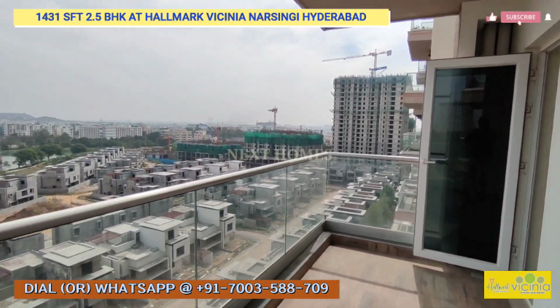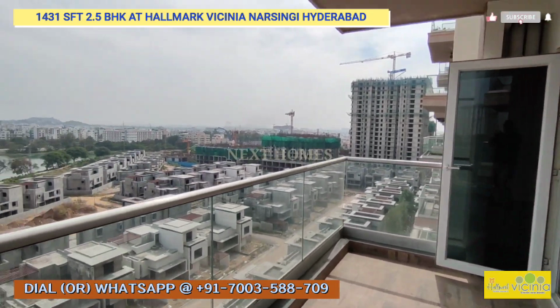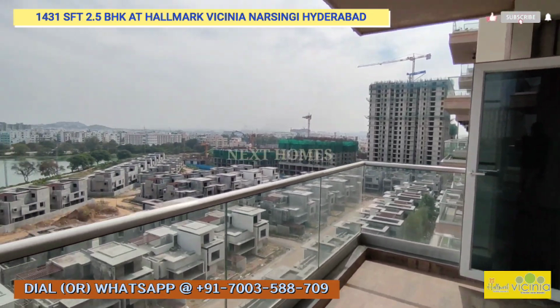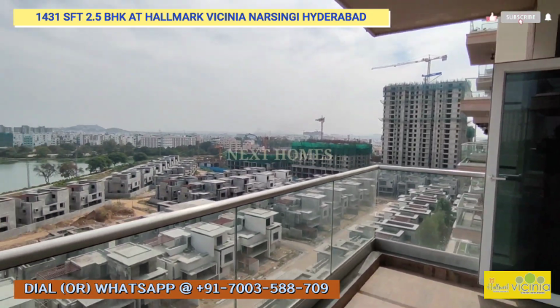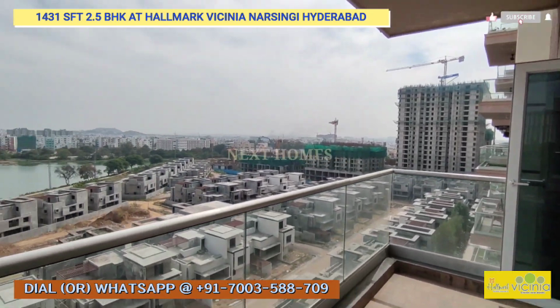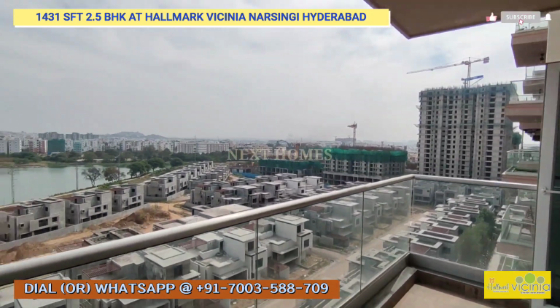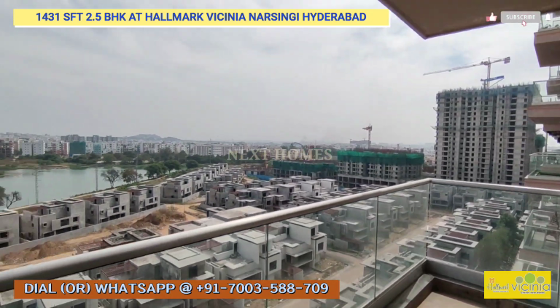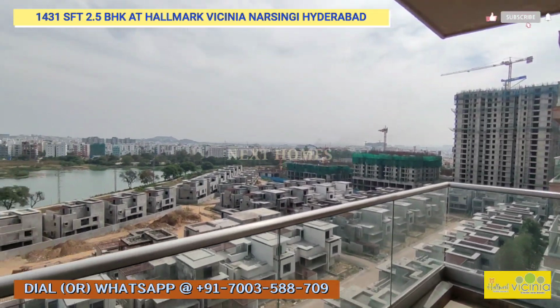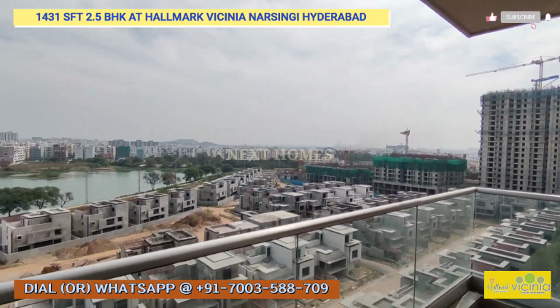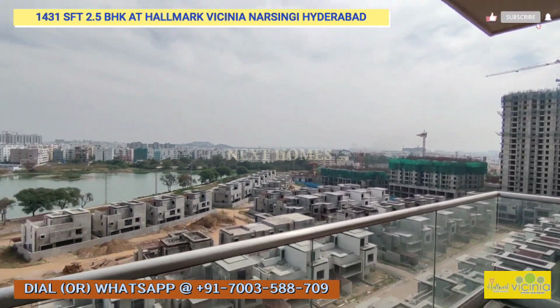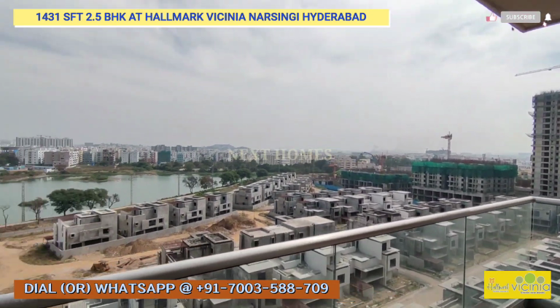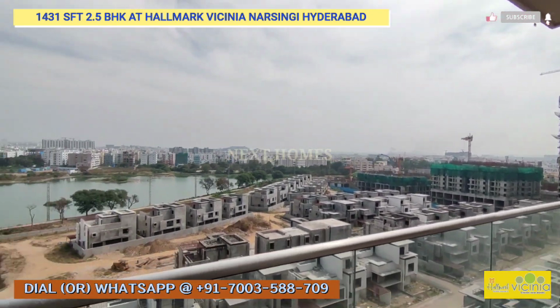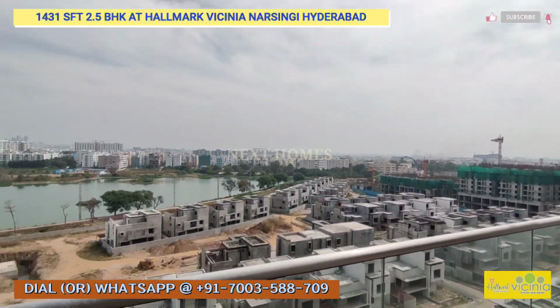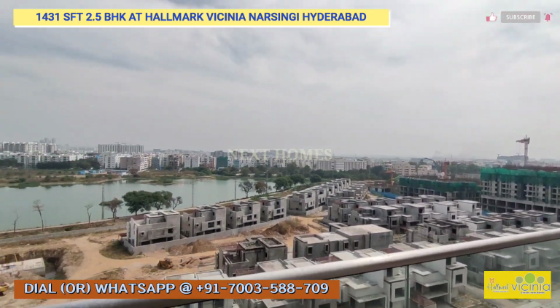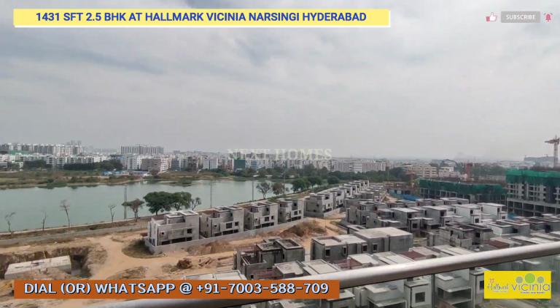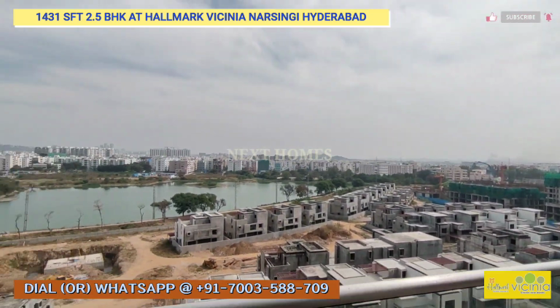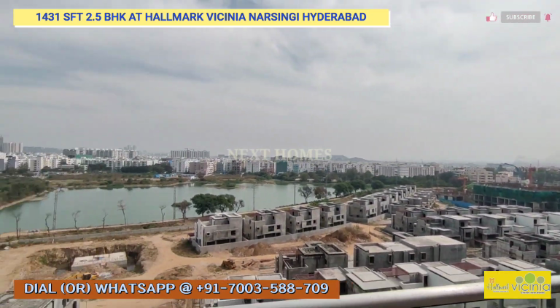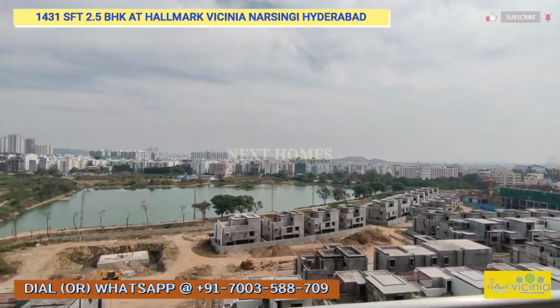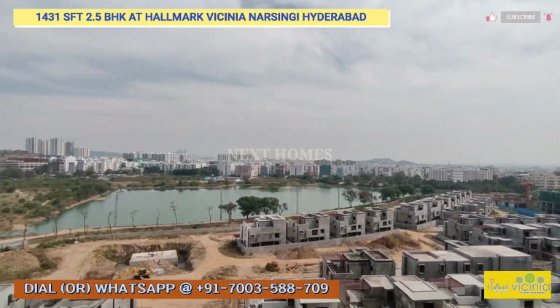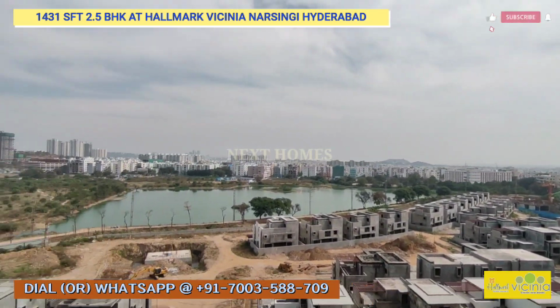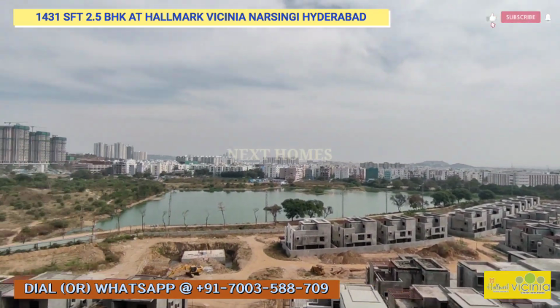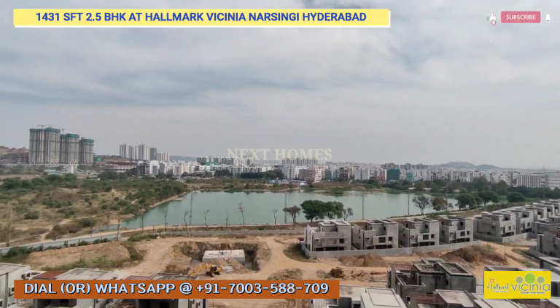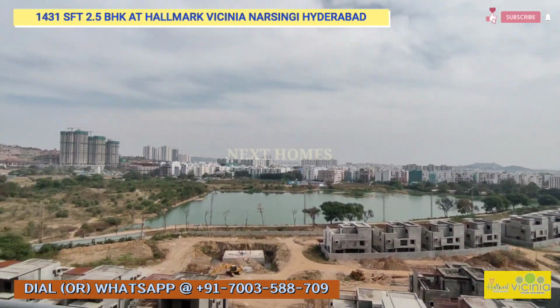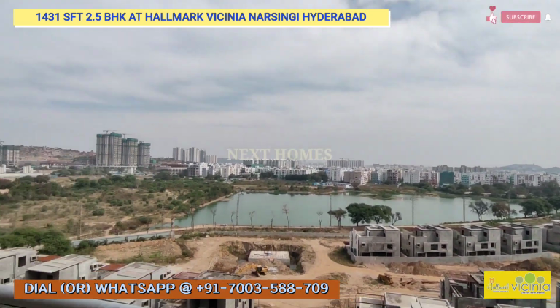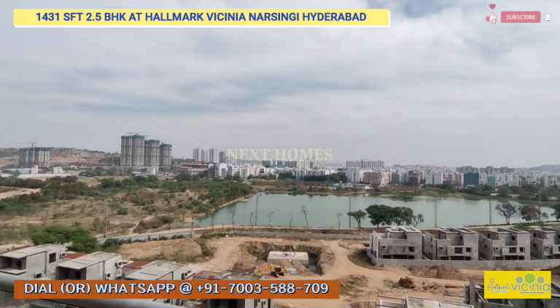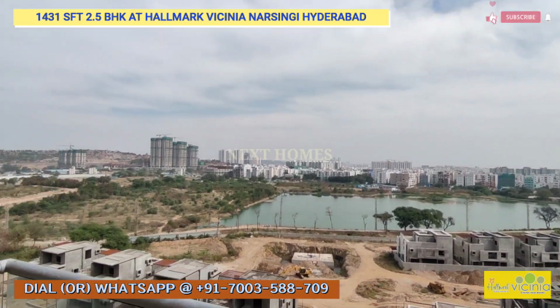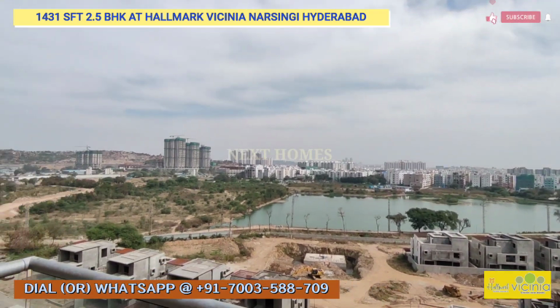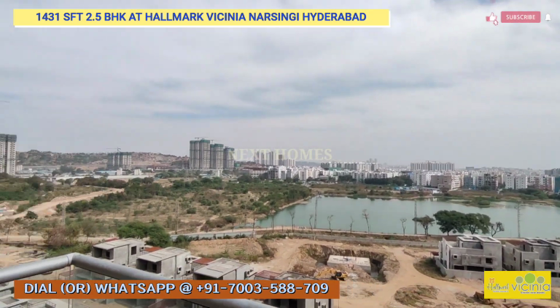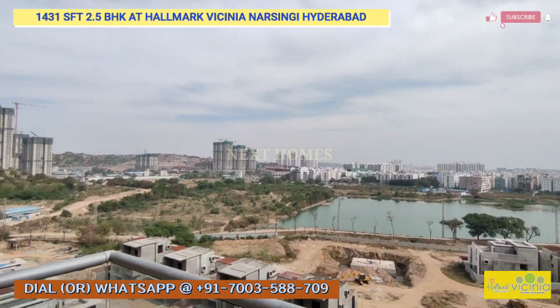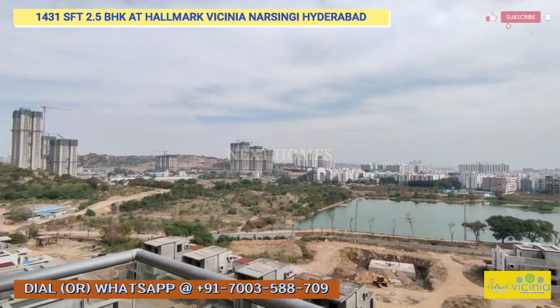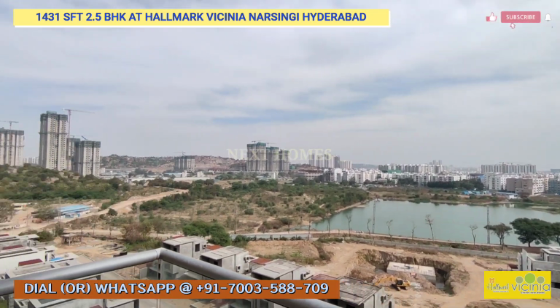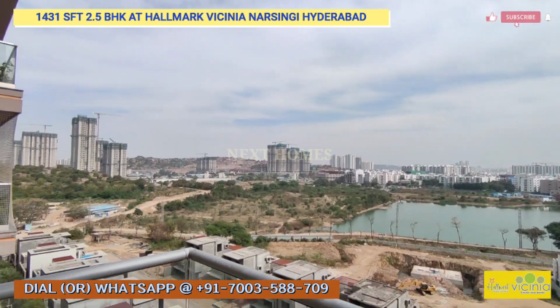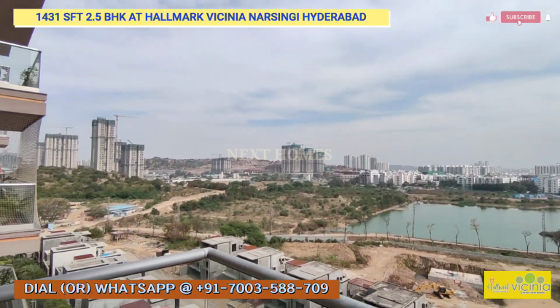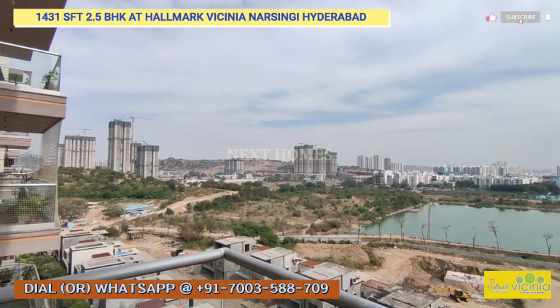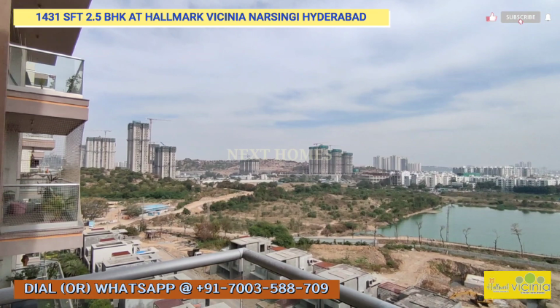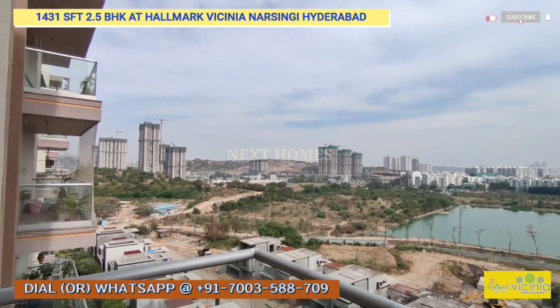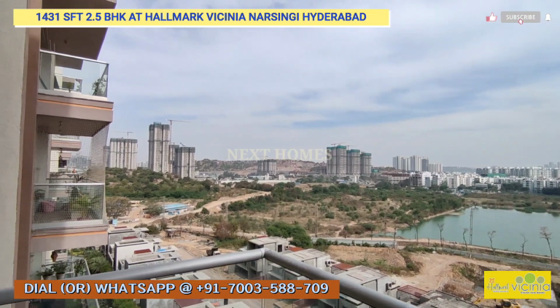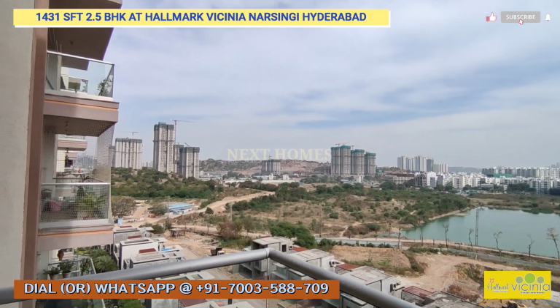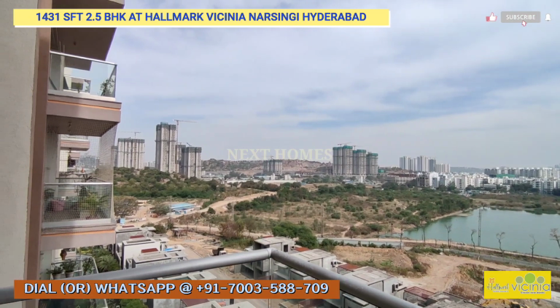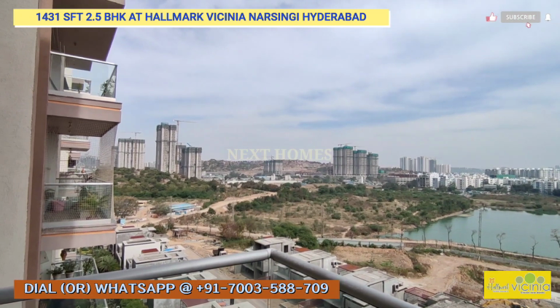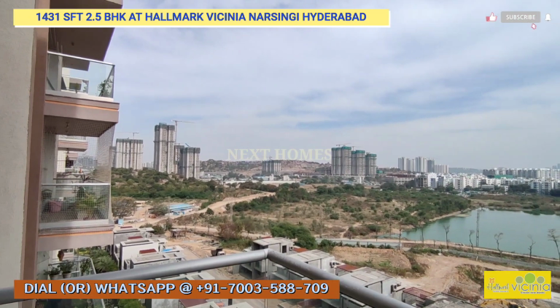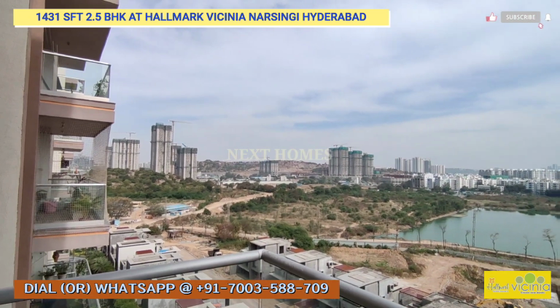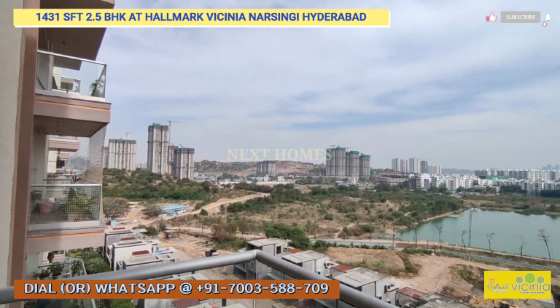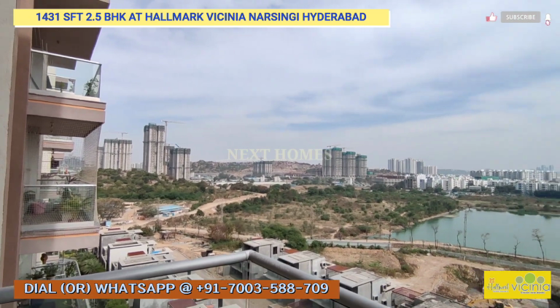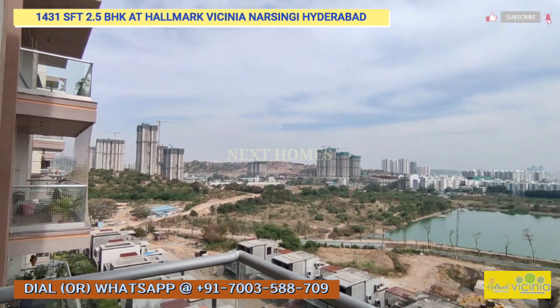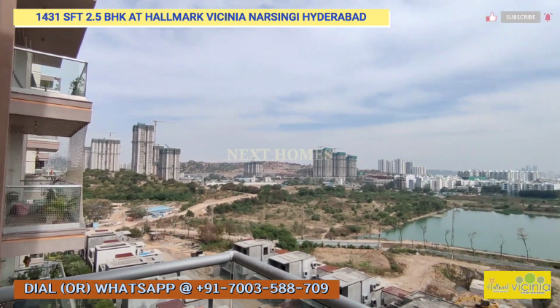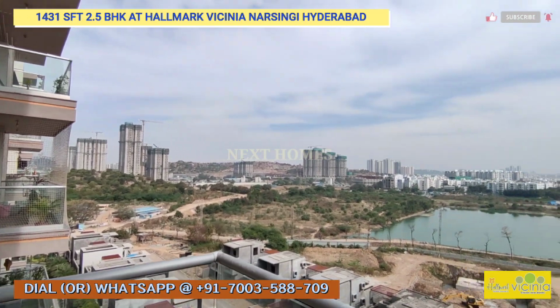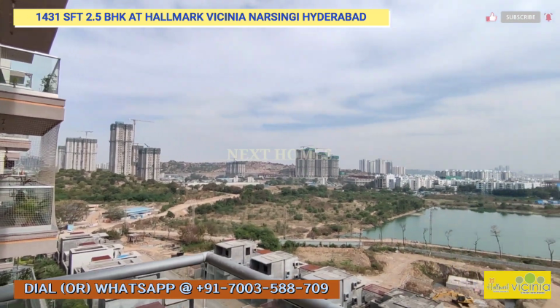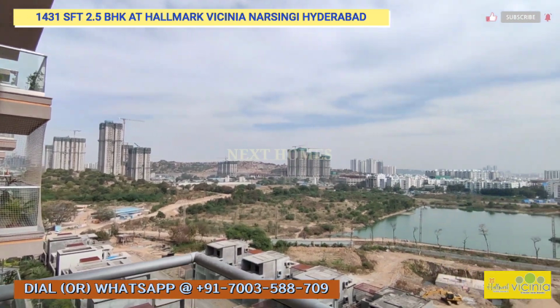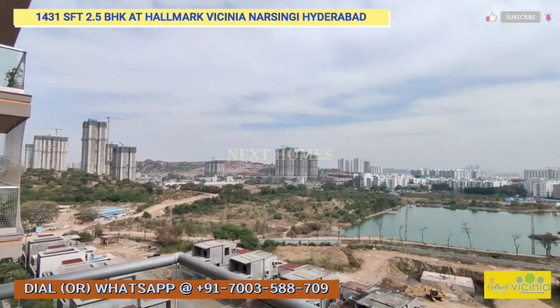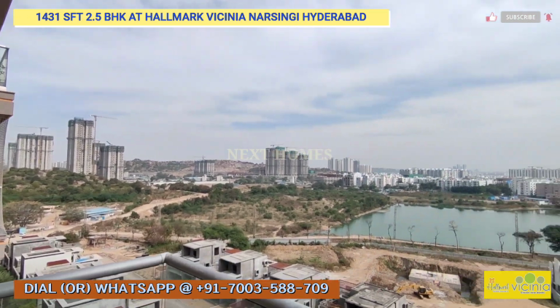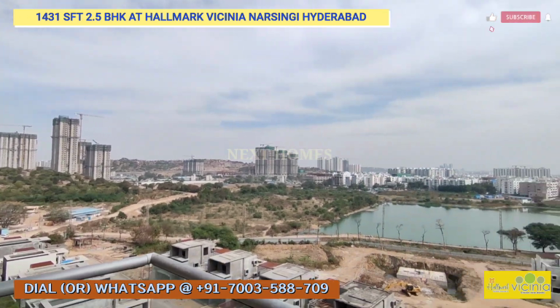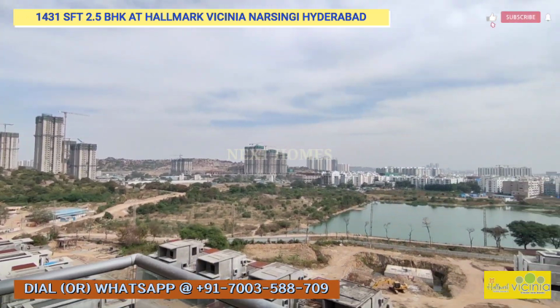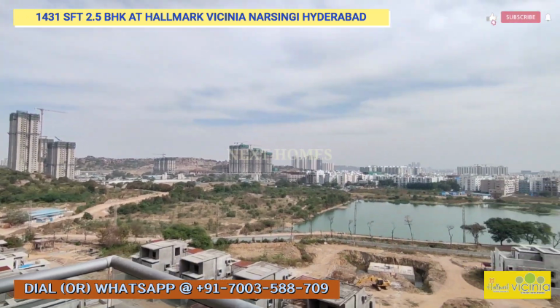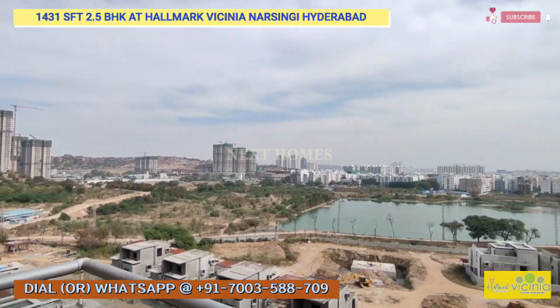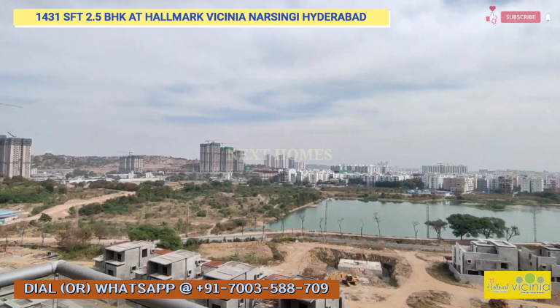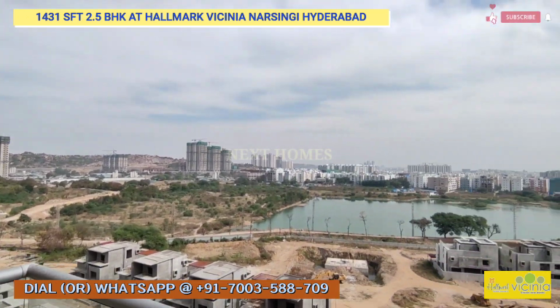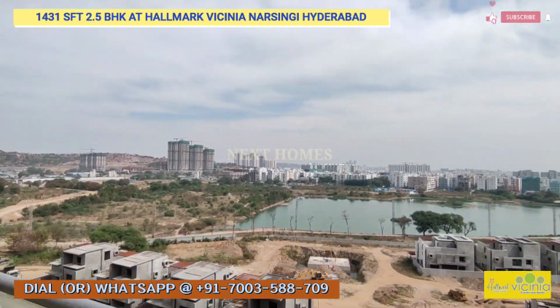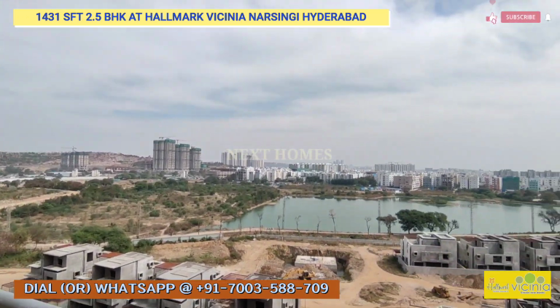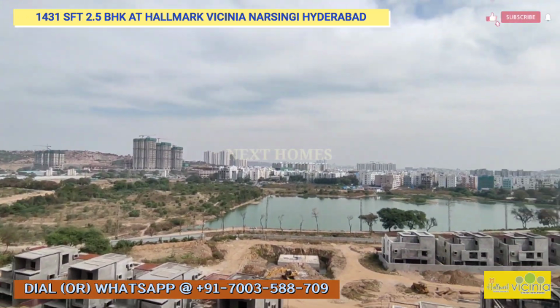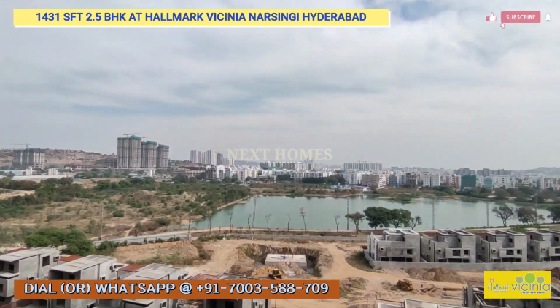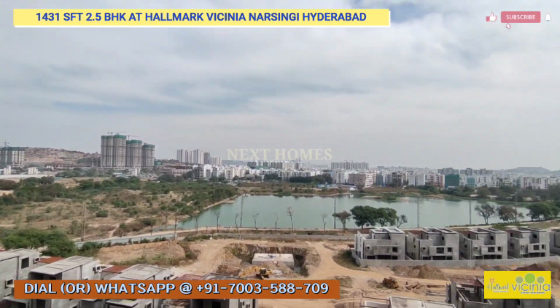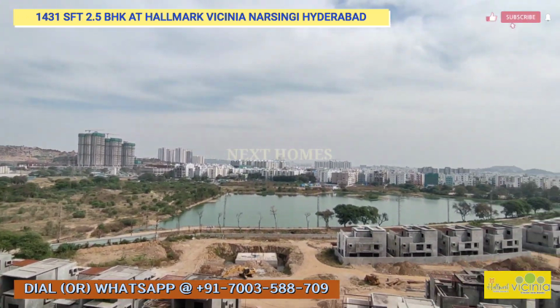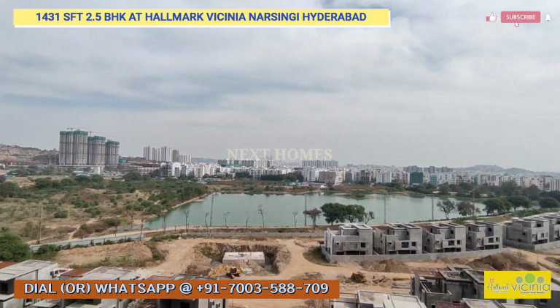This is the view you will enjoy for a lifetime — this is the view from the balcony of this unit.